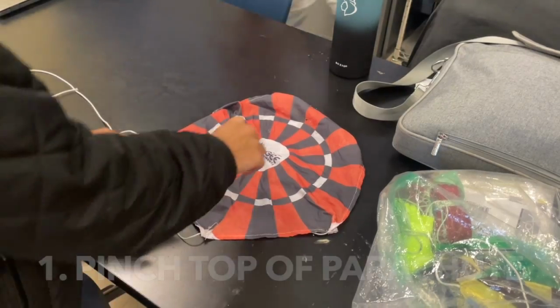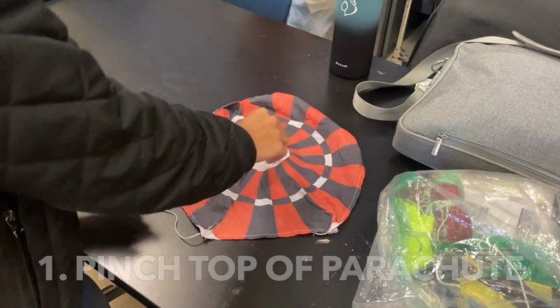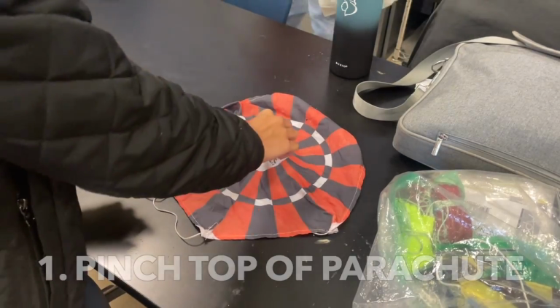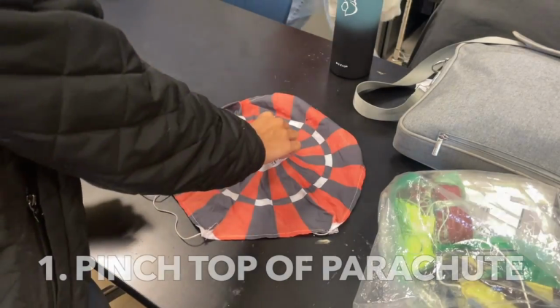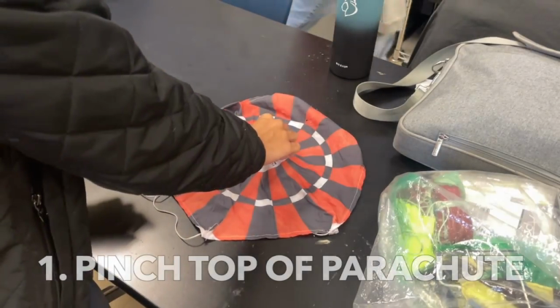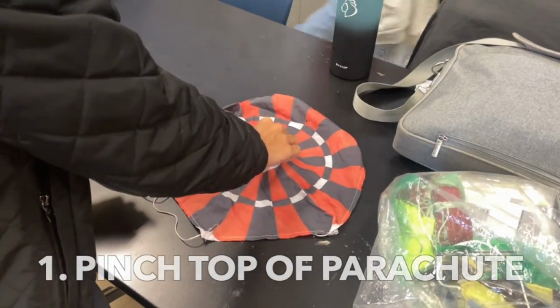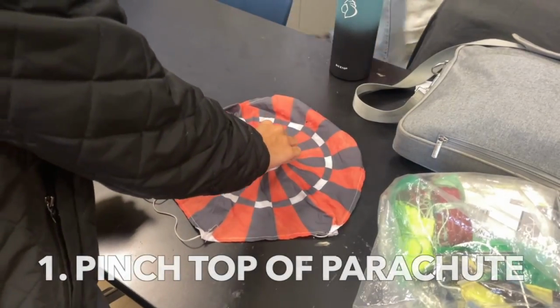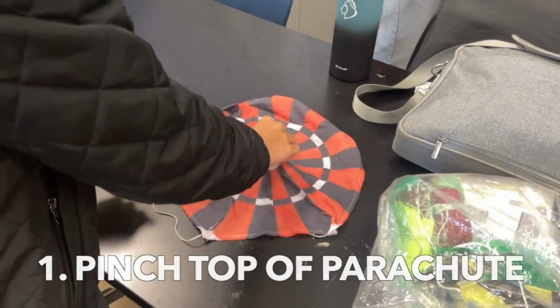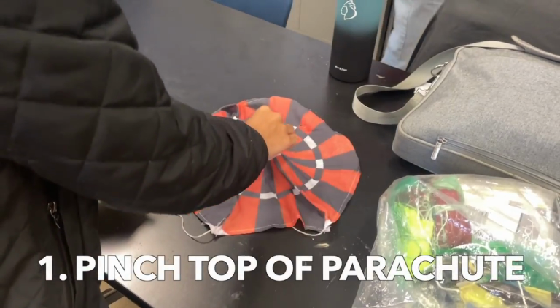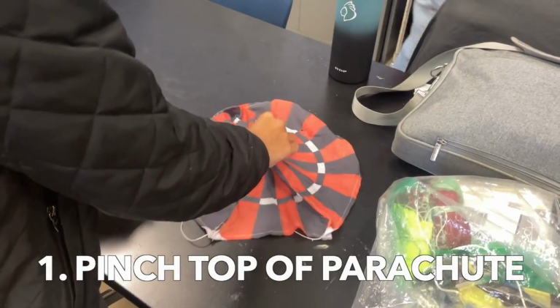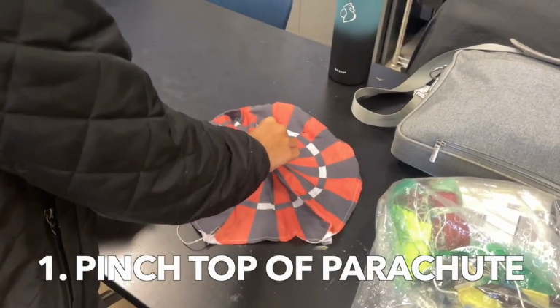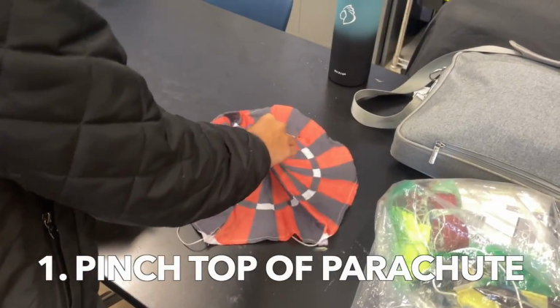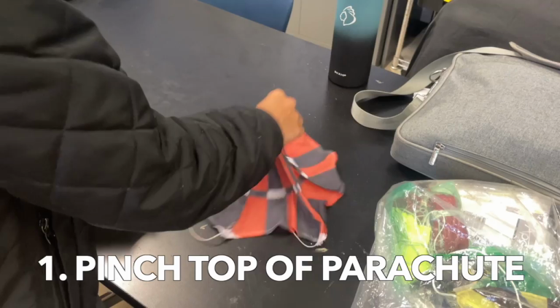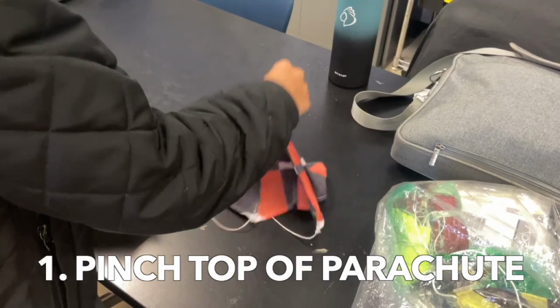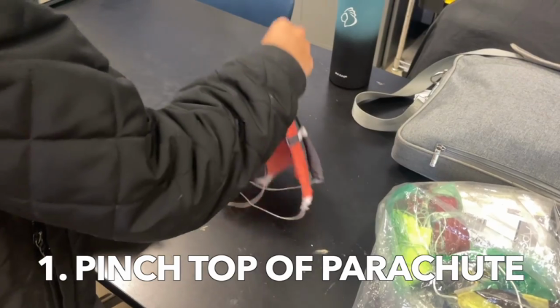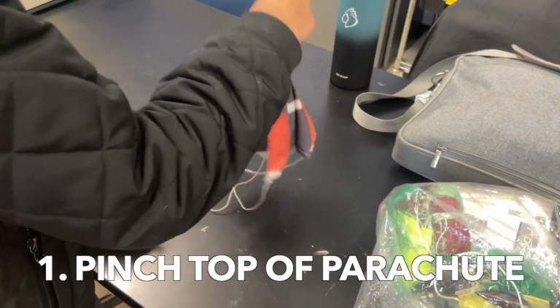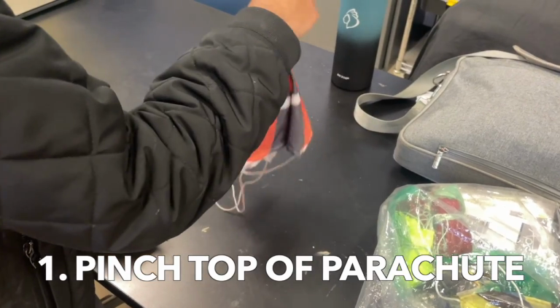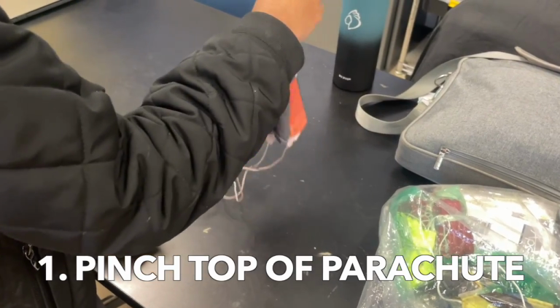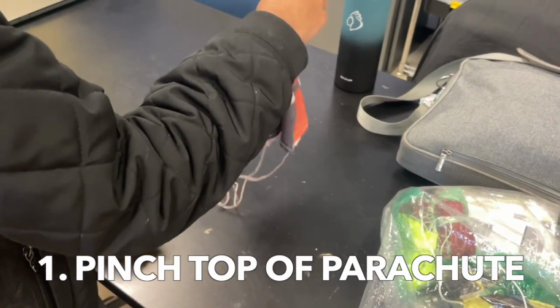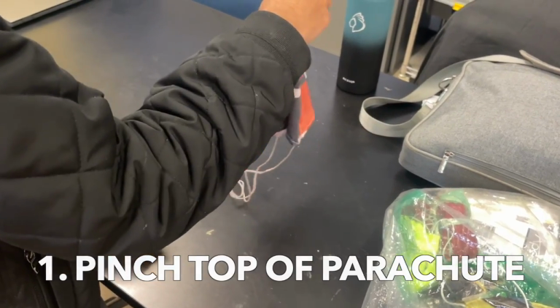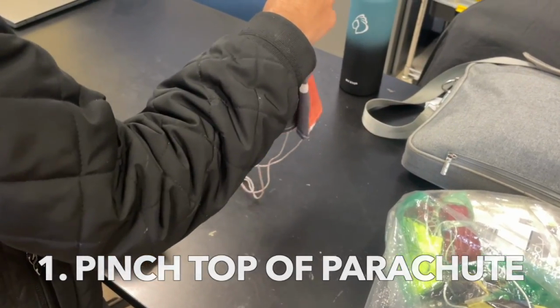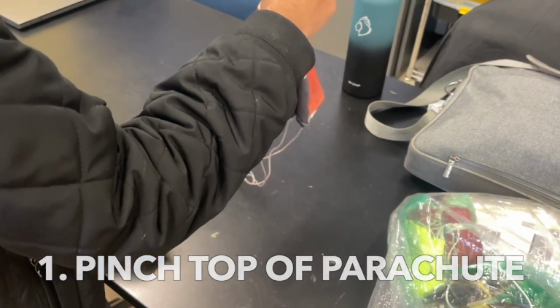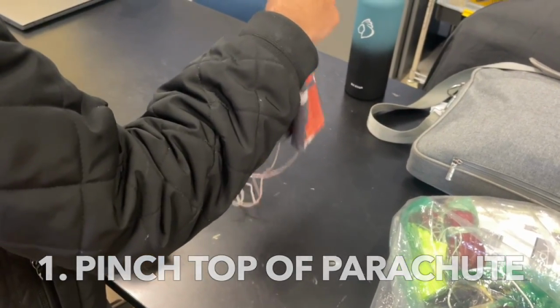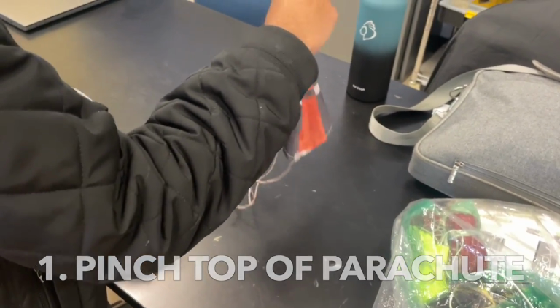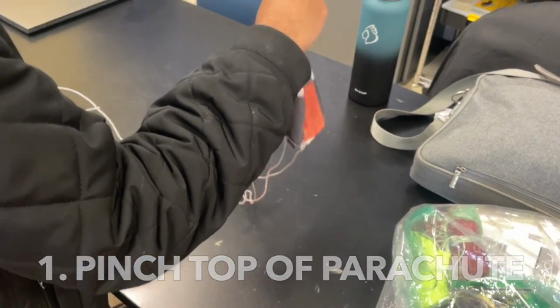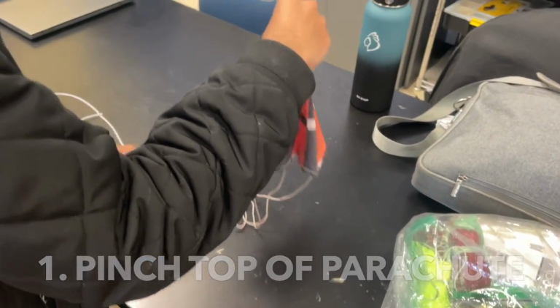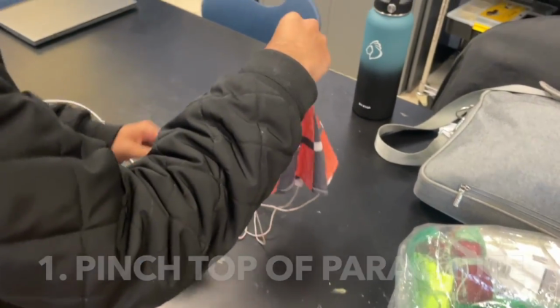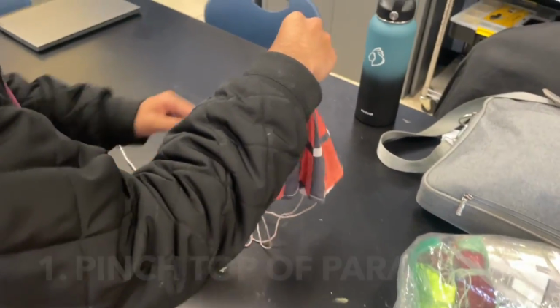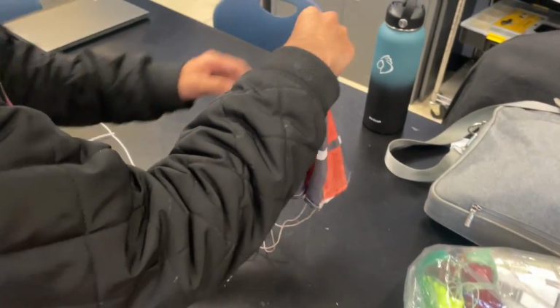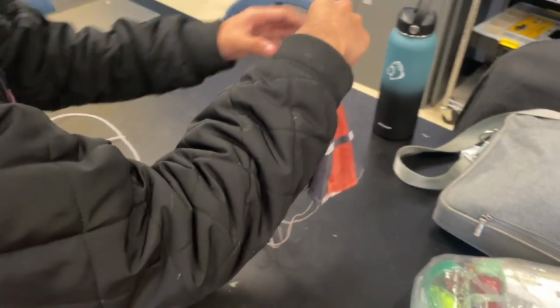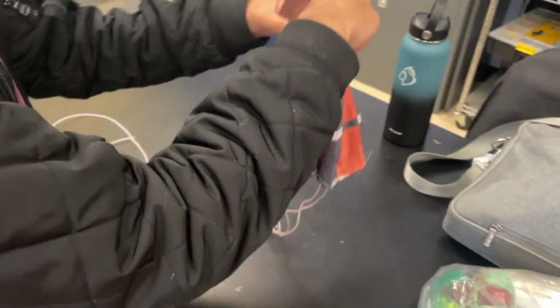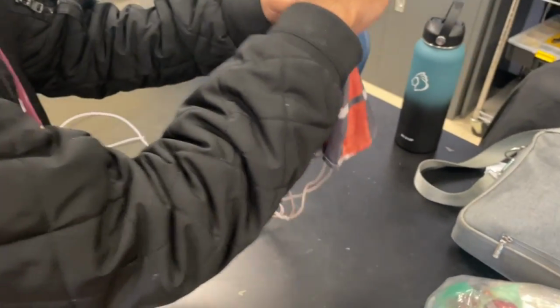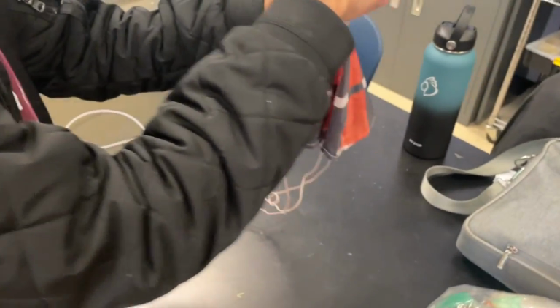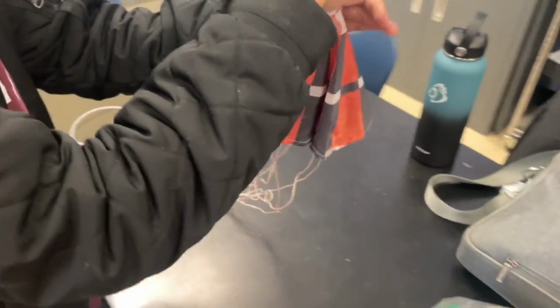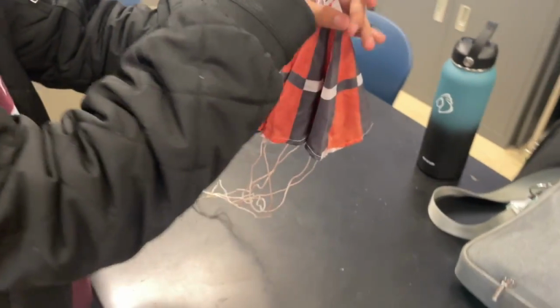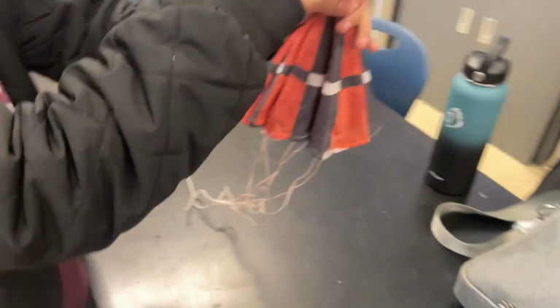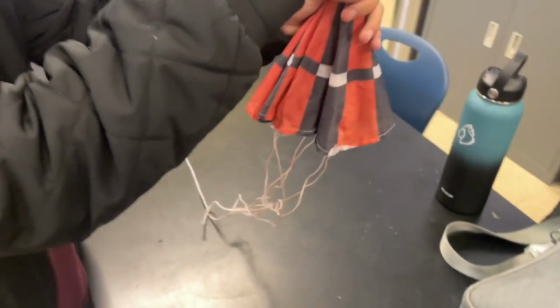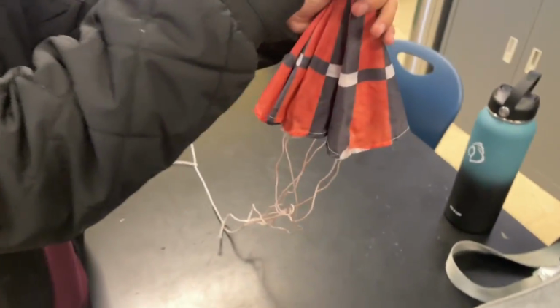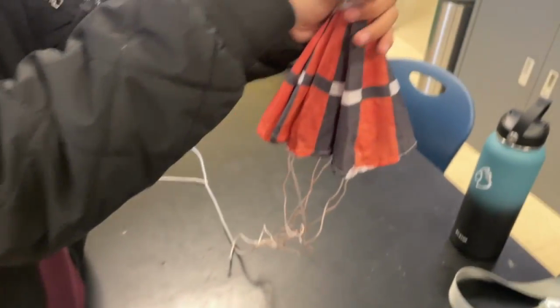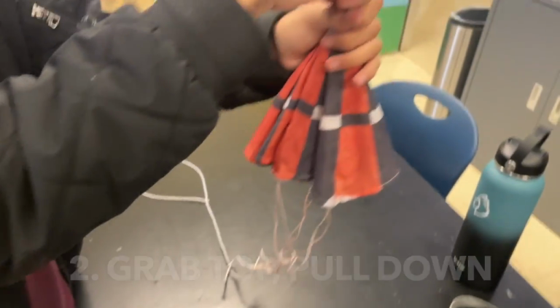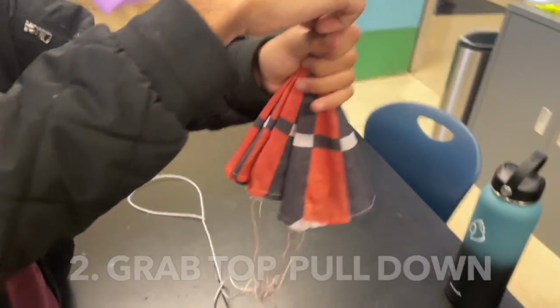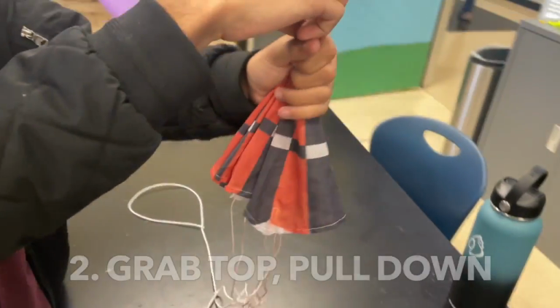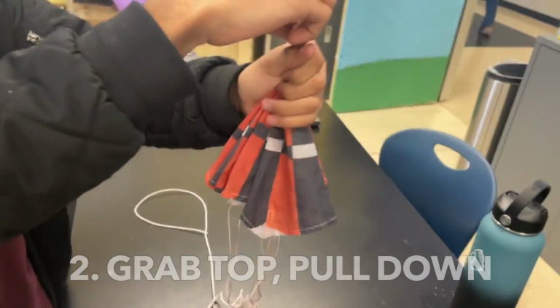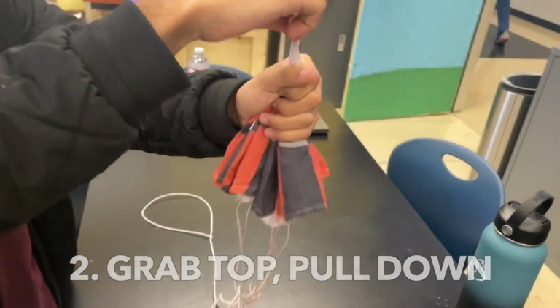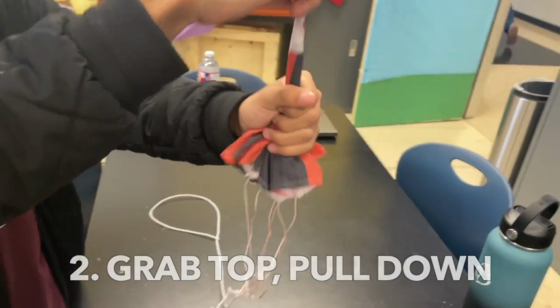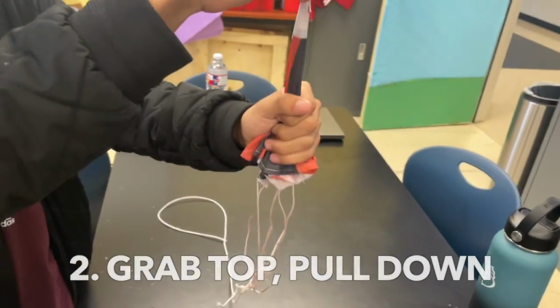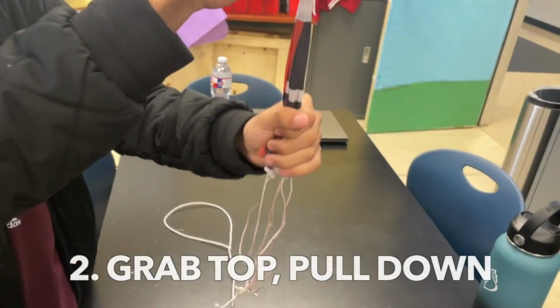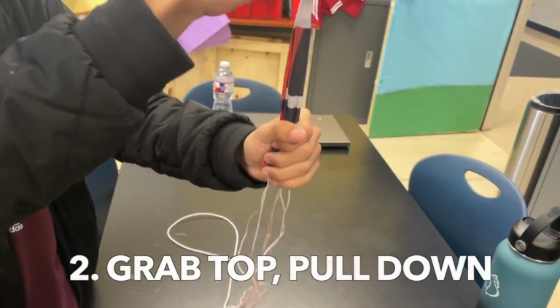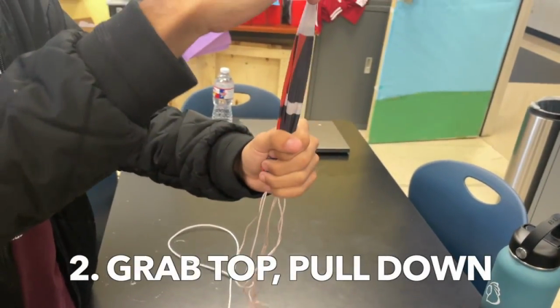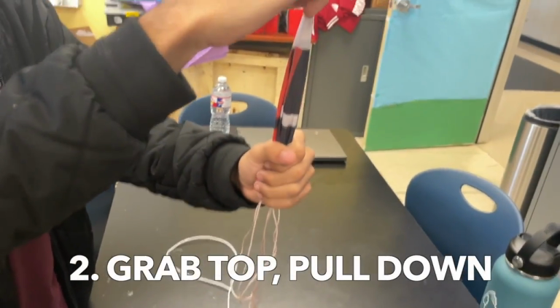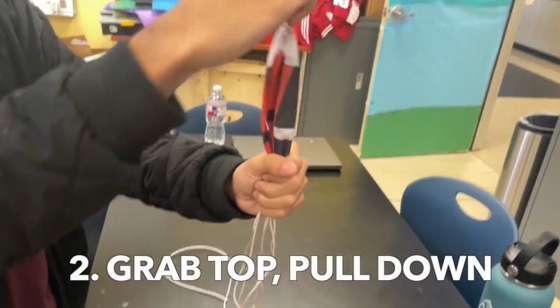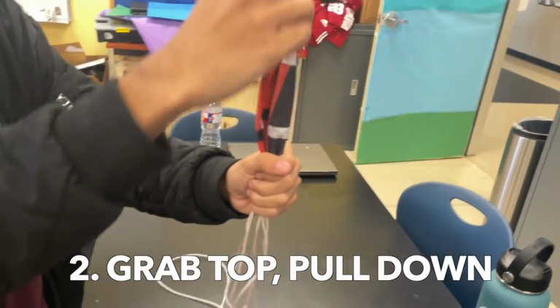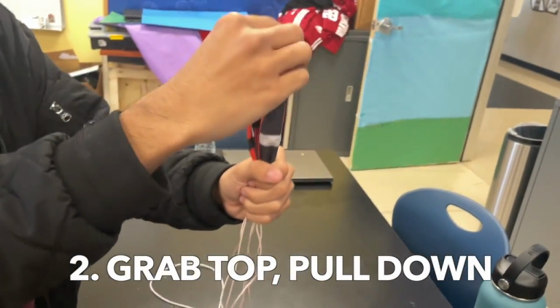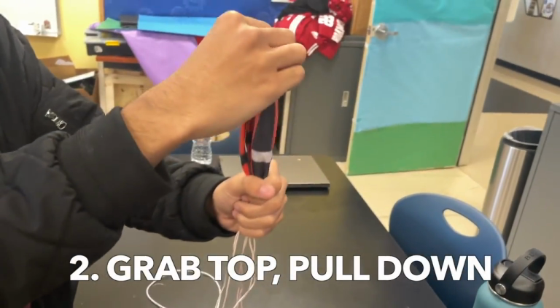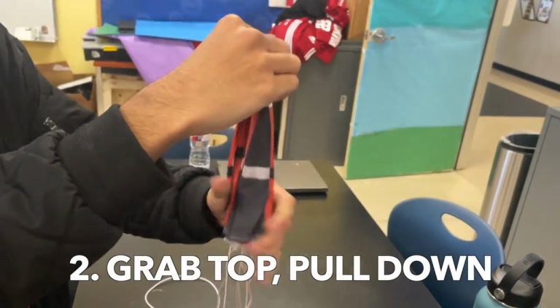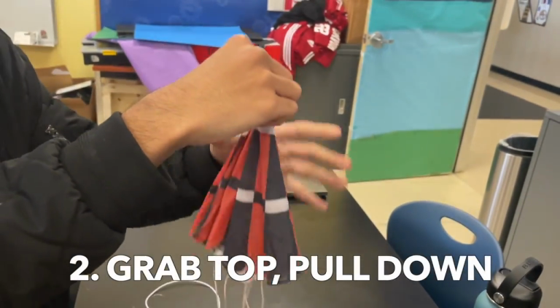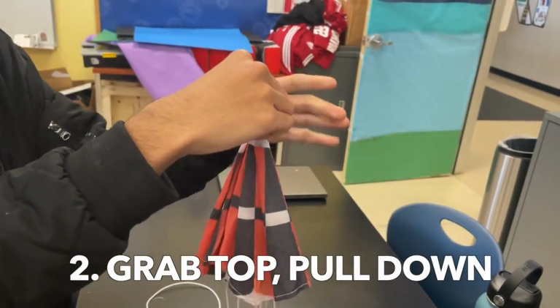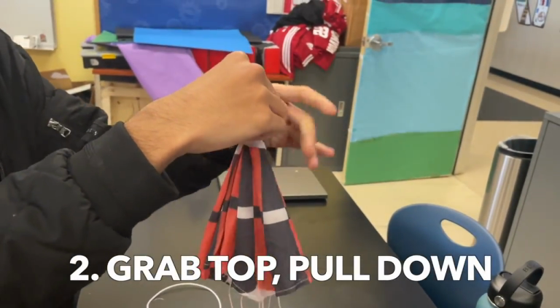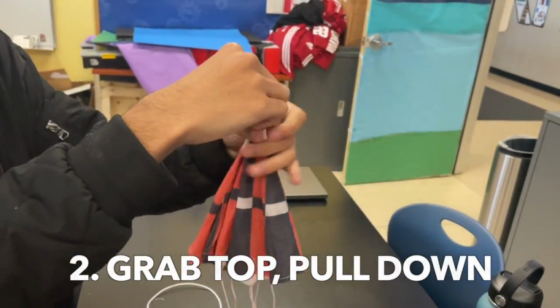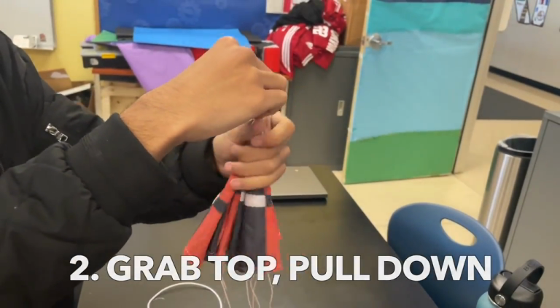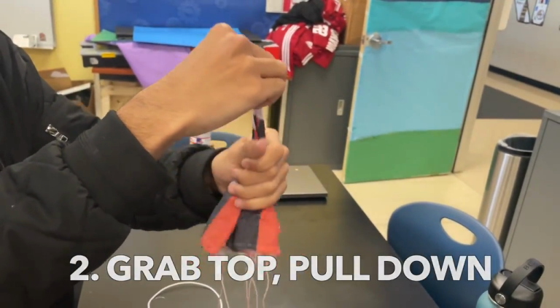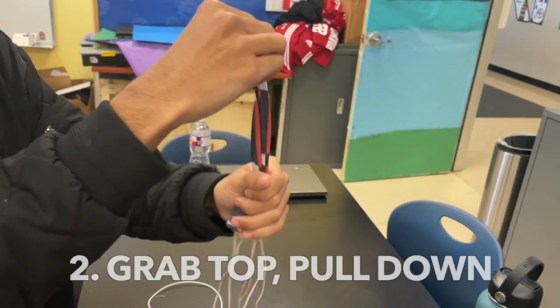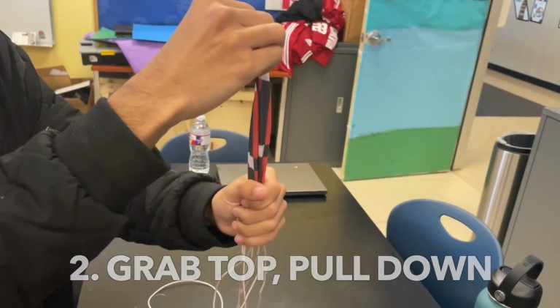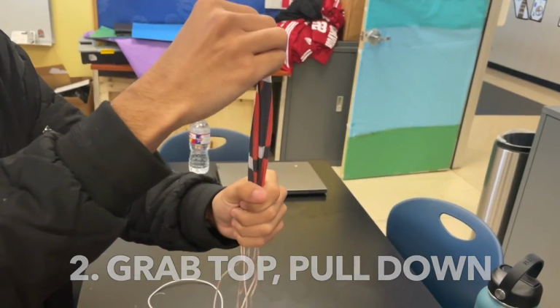First, pinch the top of the parachute. Next, grab the top of the parachute and pull down.